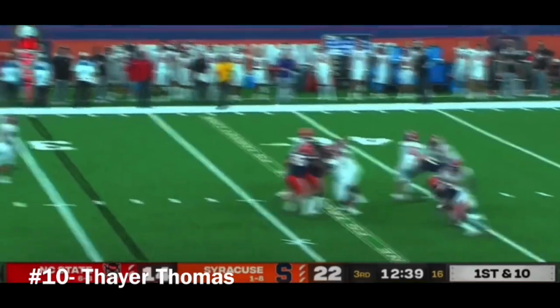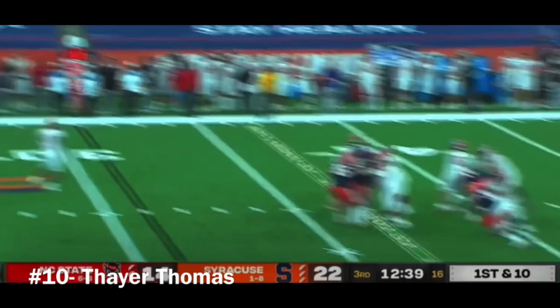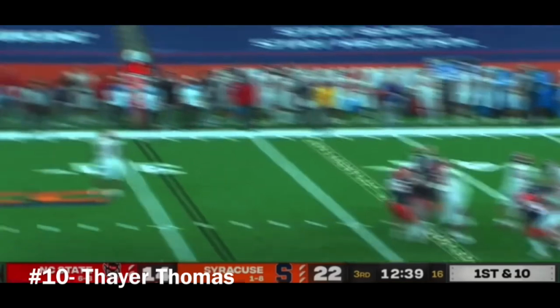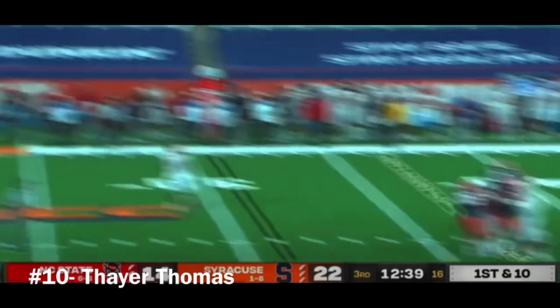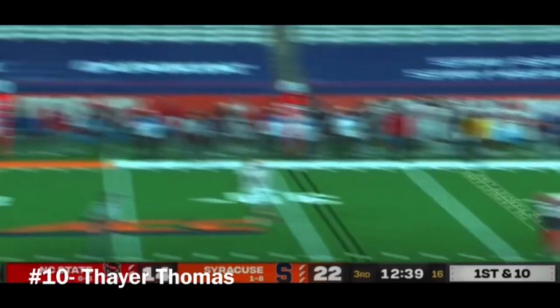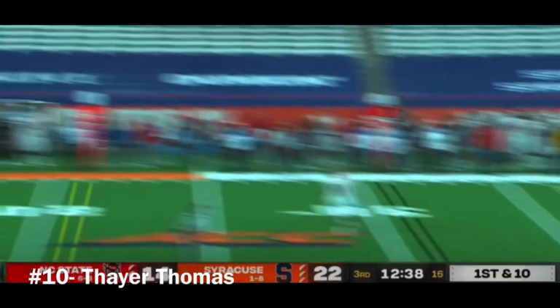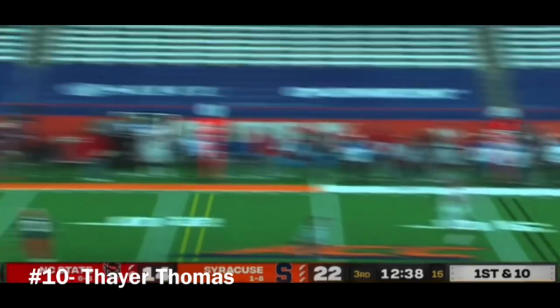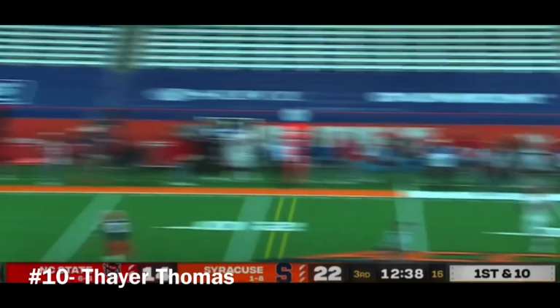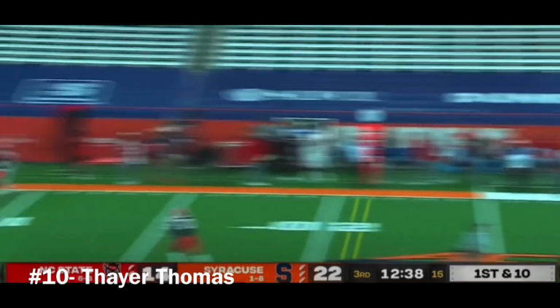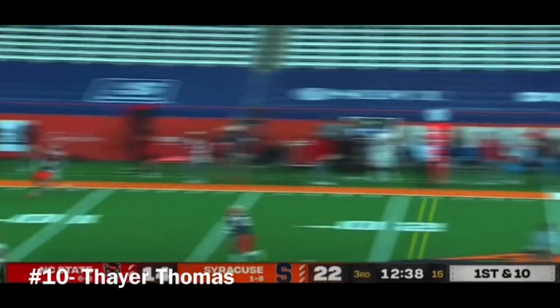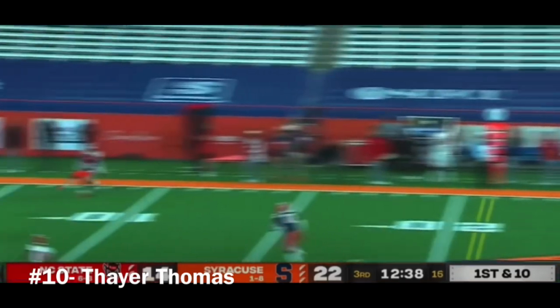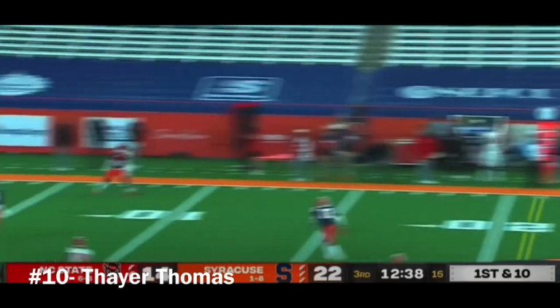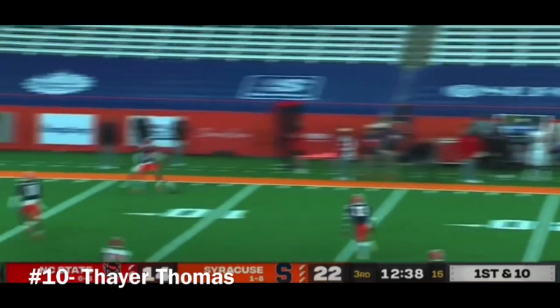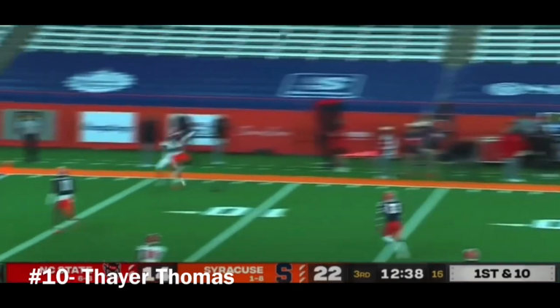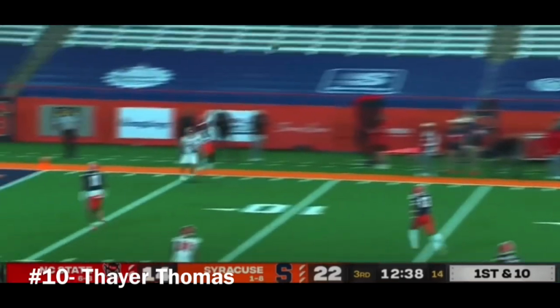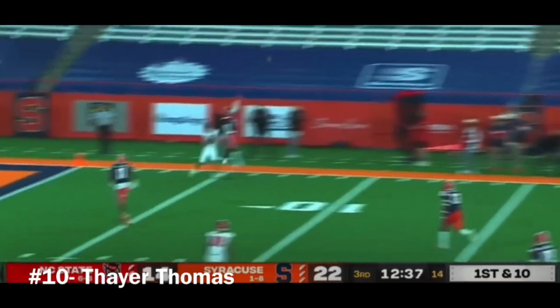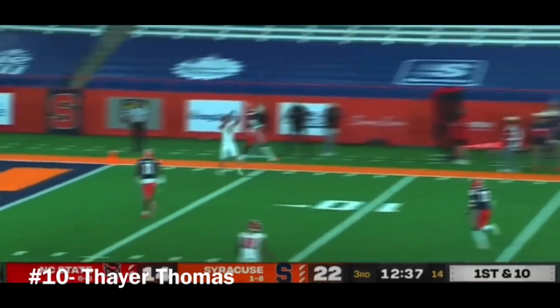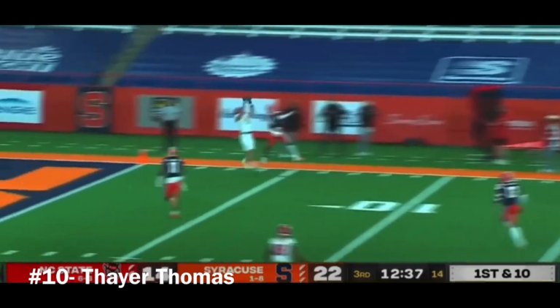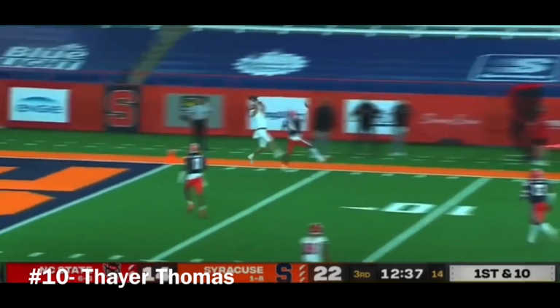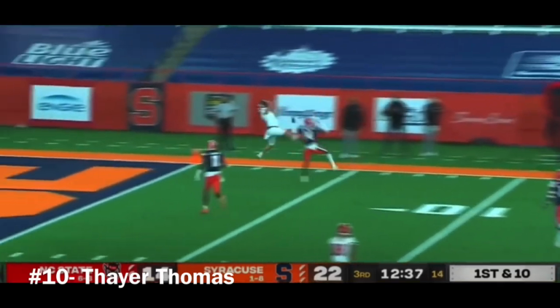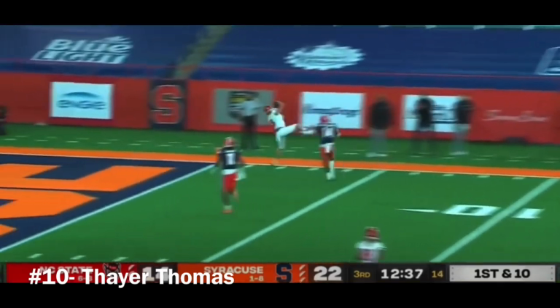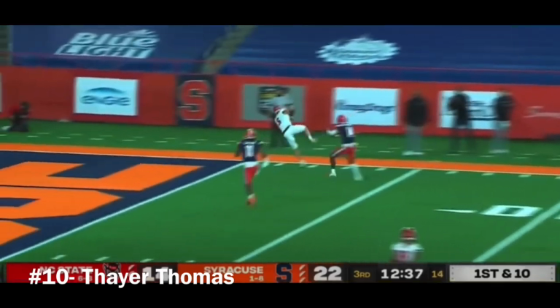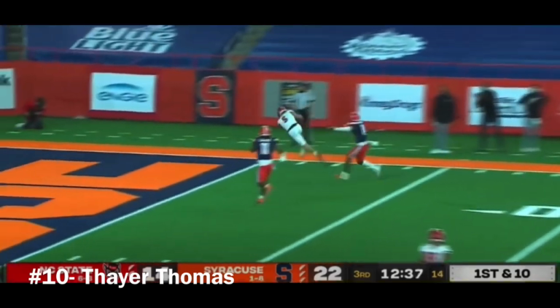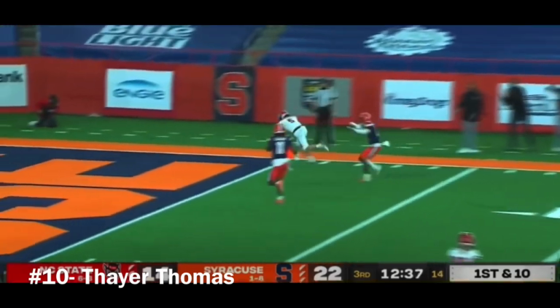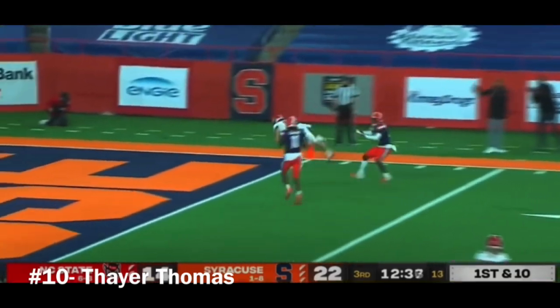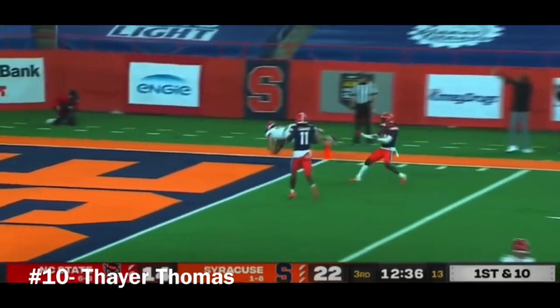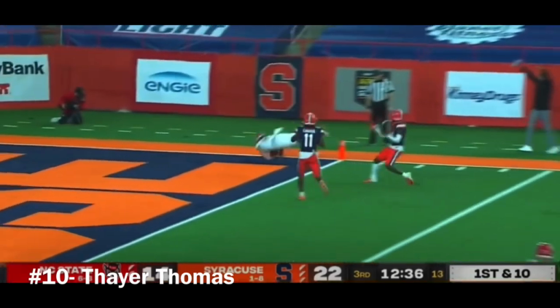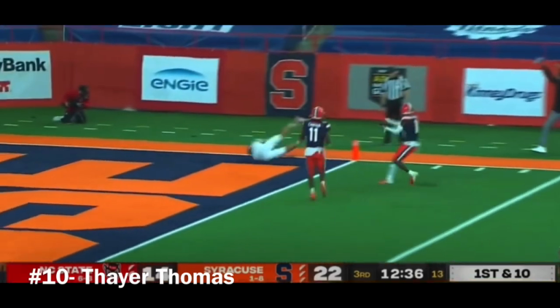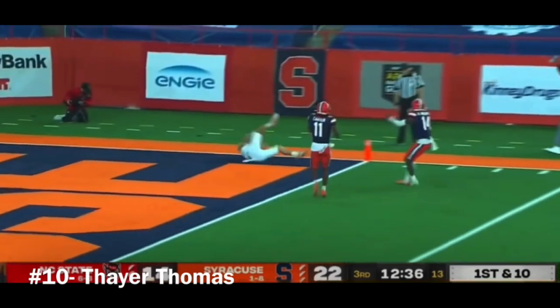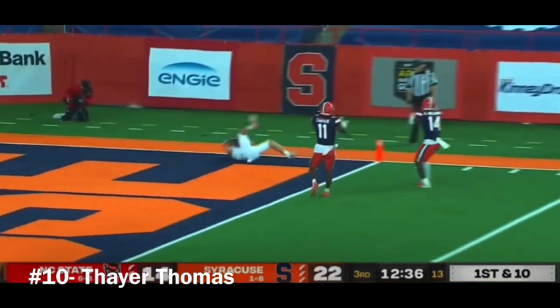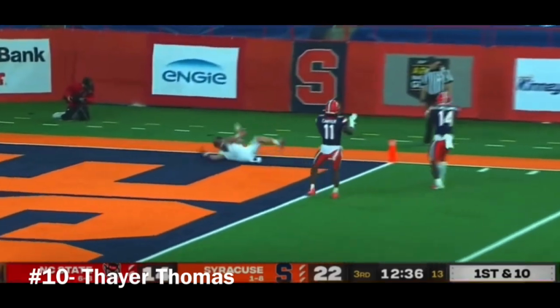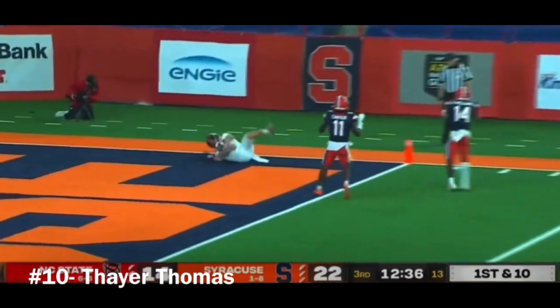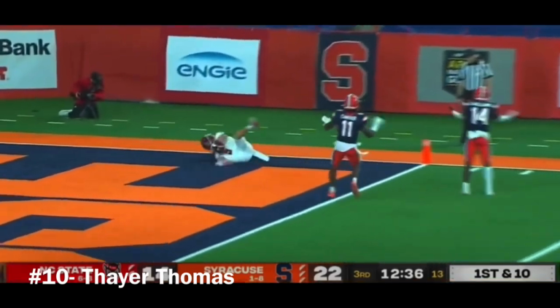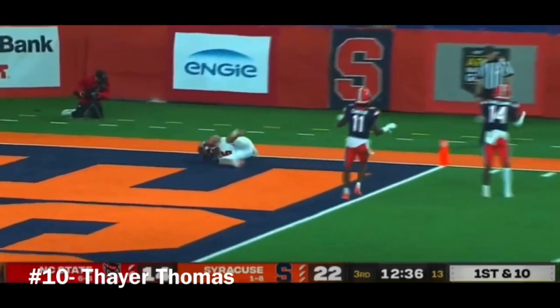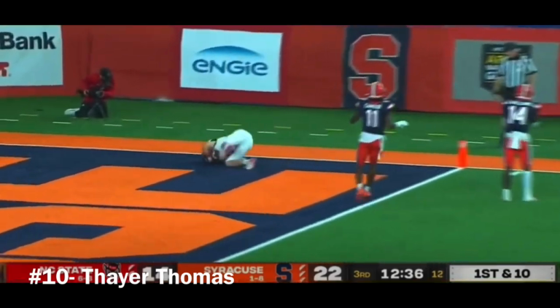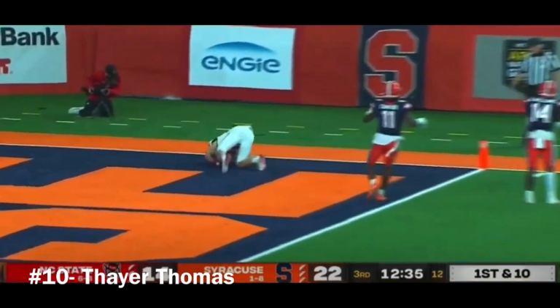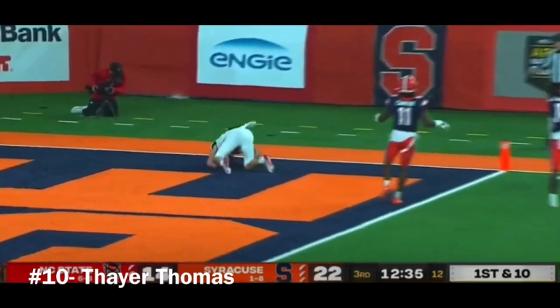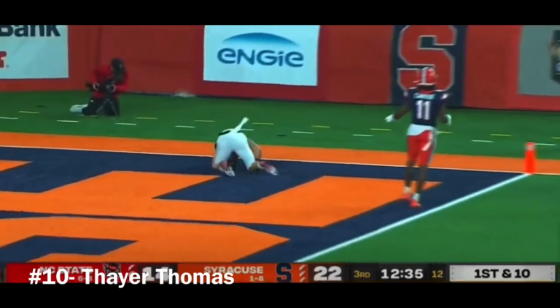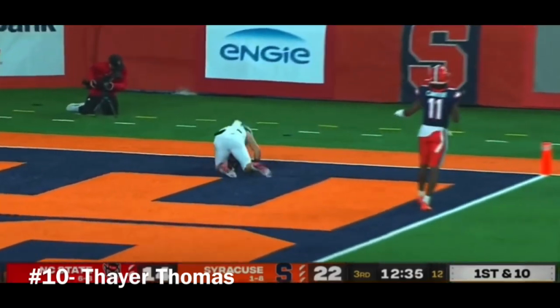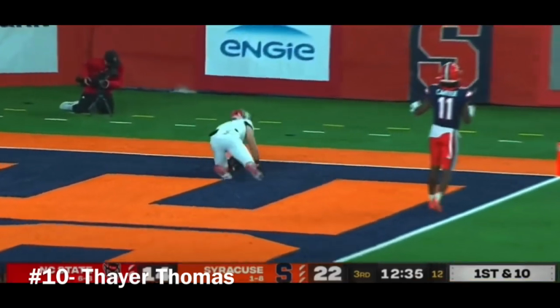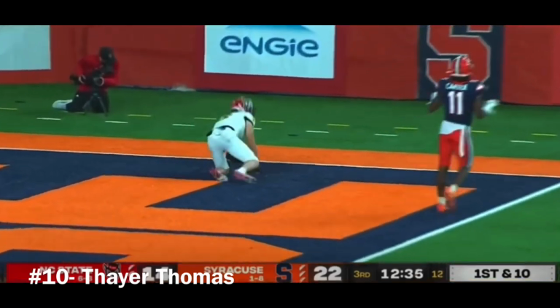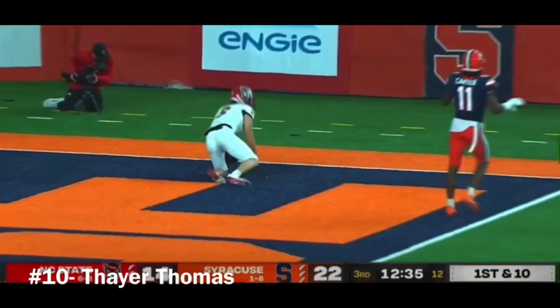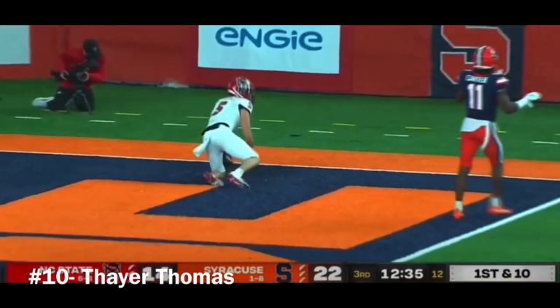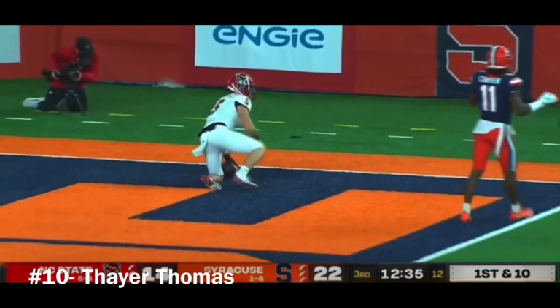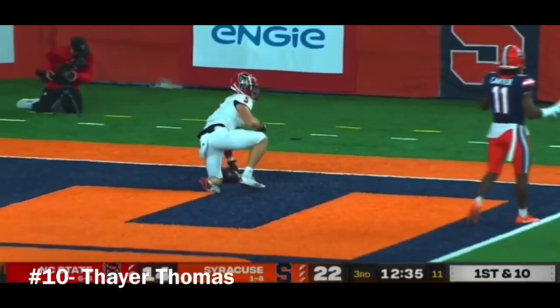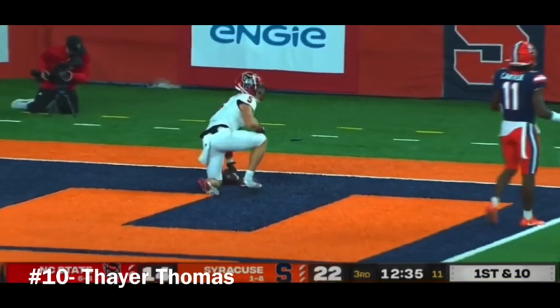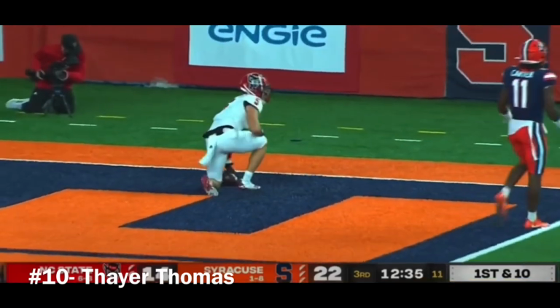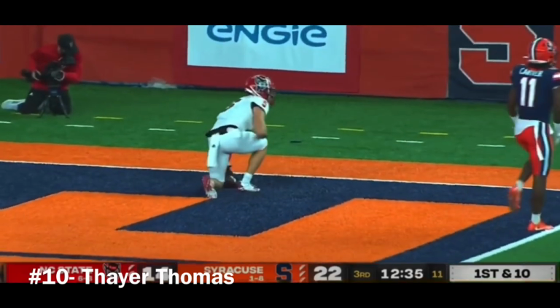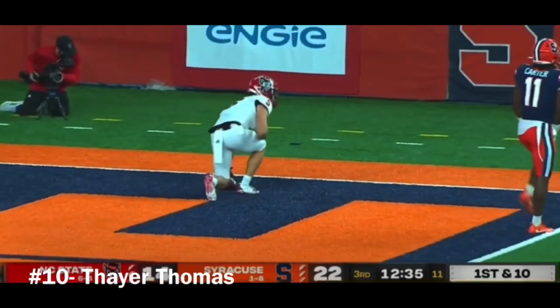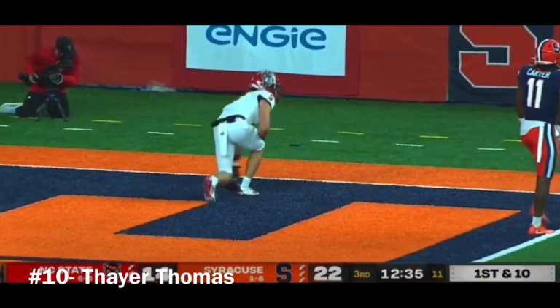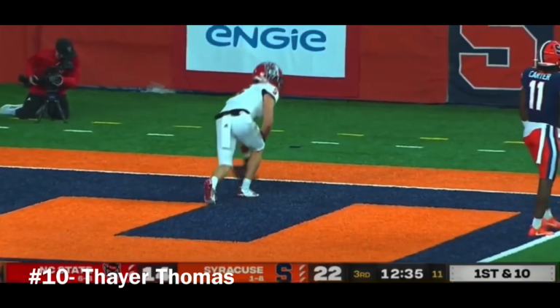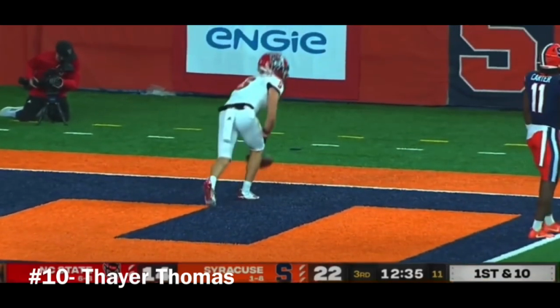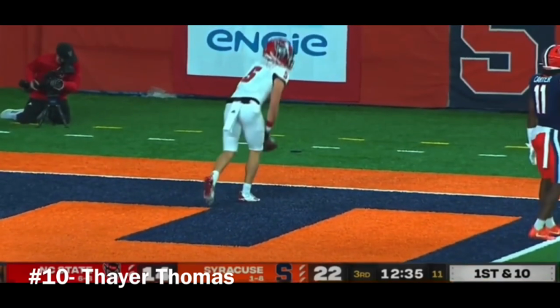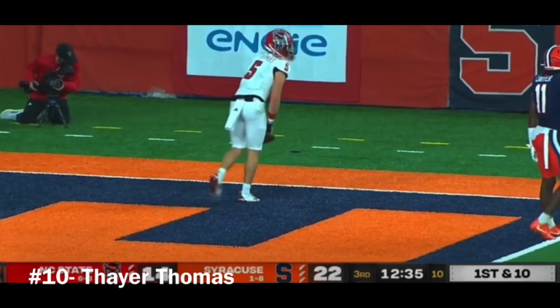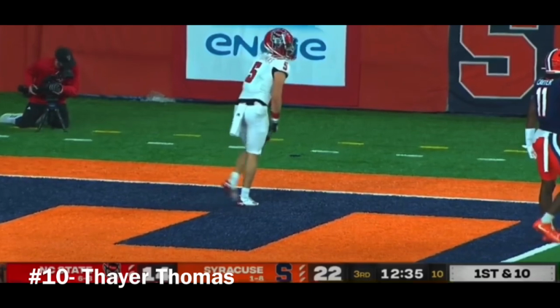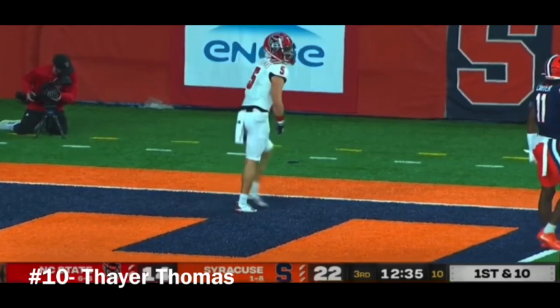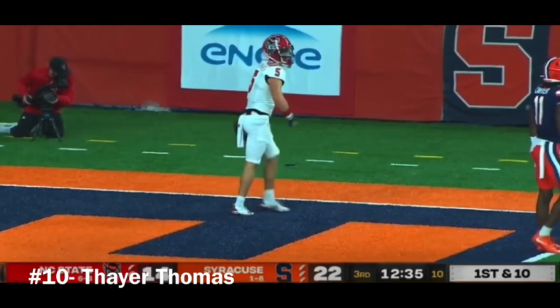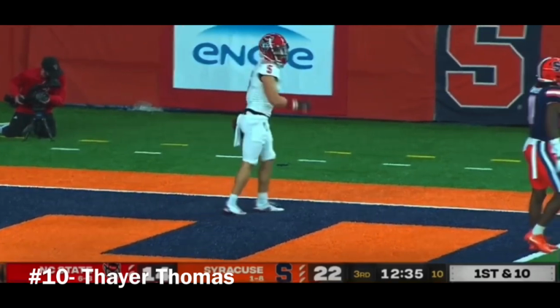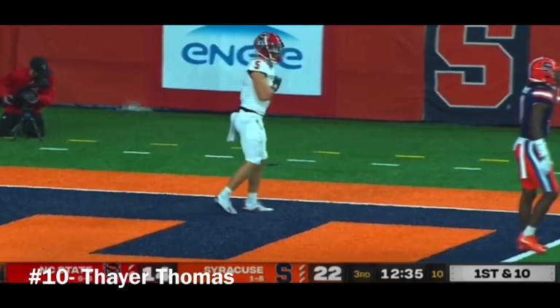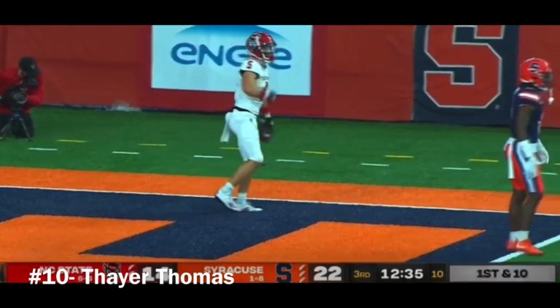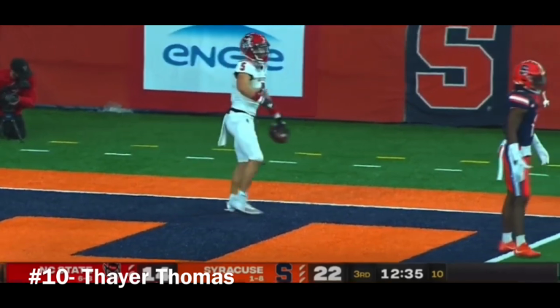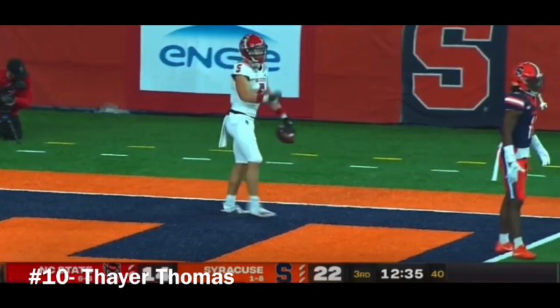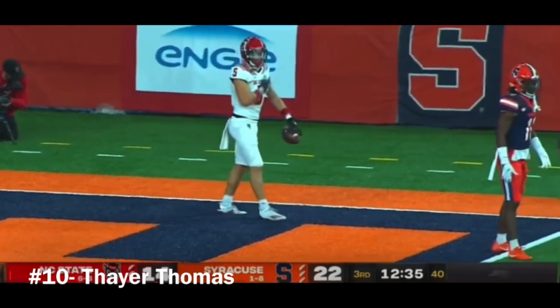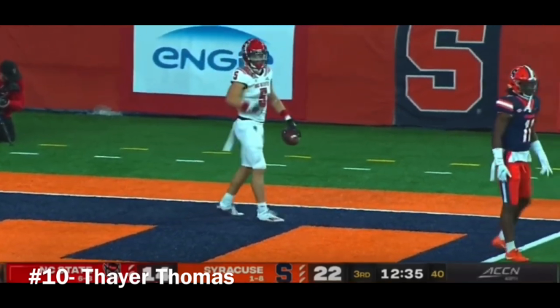Pressure coming, Bailey throws for the end zone. Caught. Thomas, what a catch against Garrett Williams for the score.